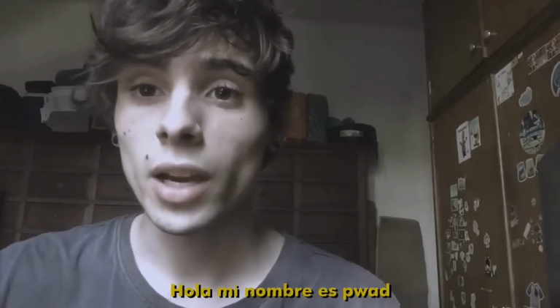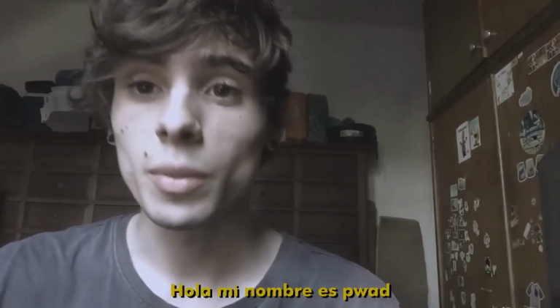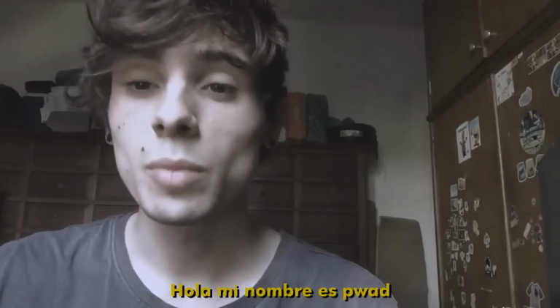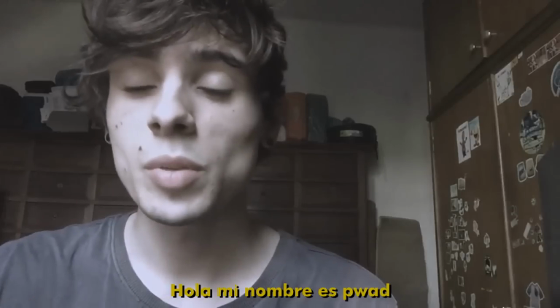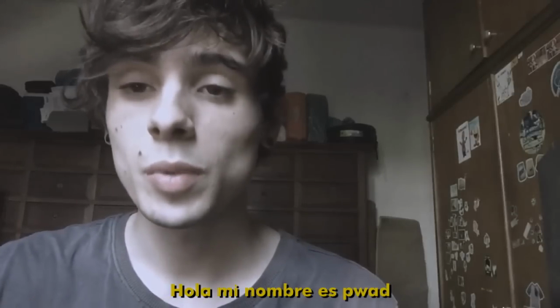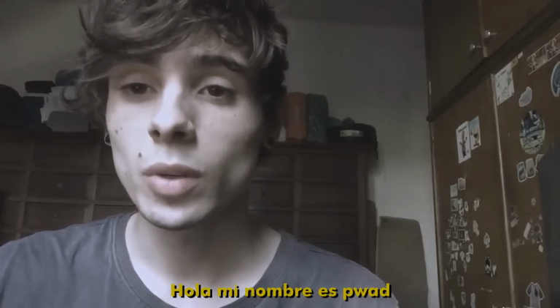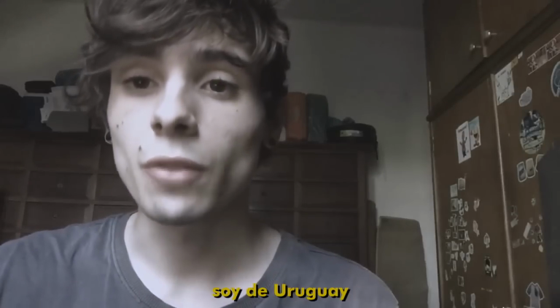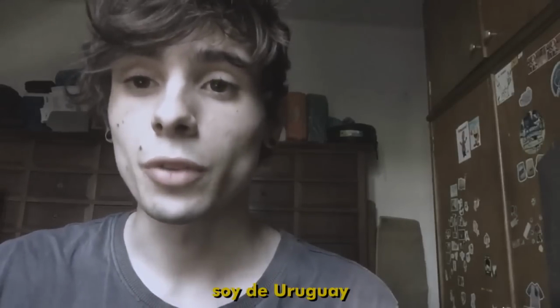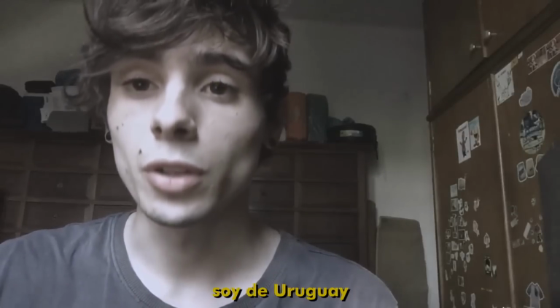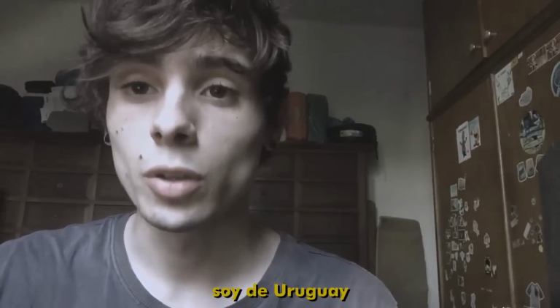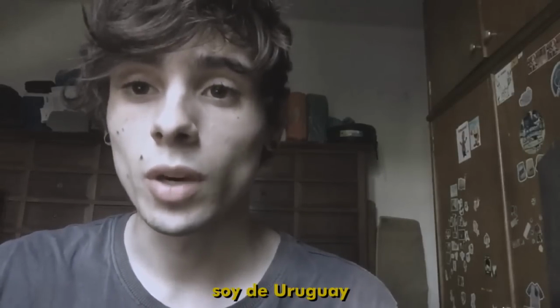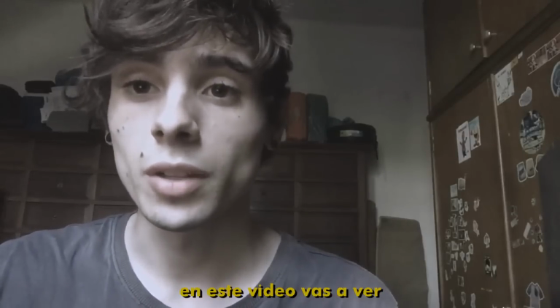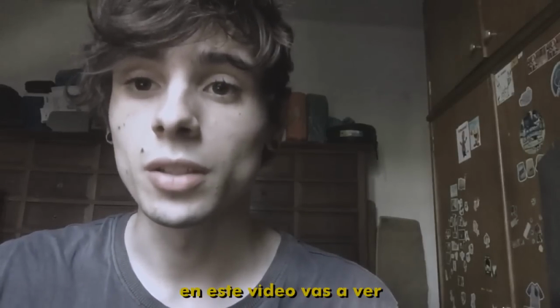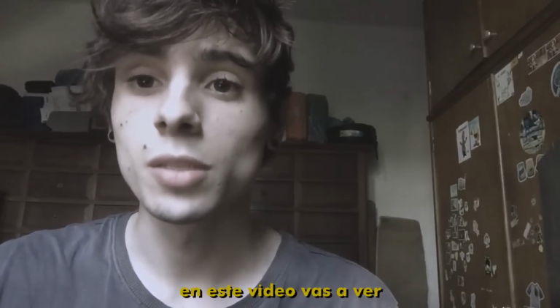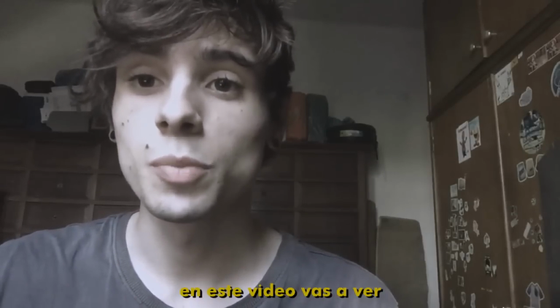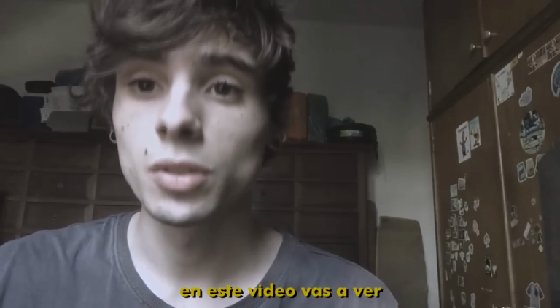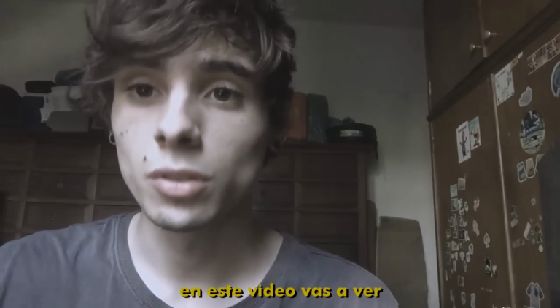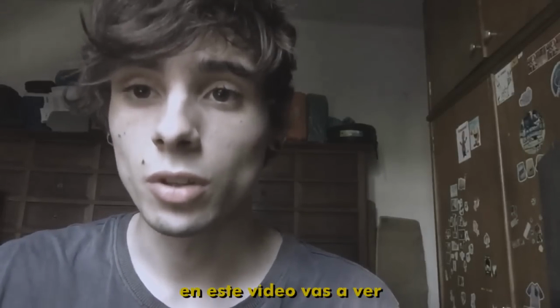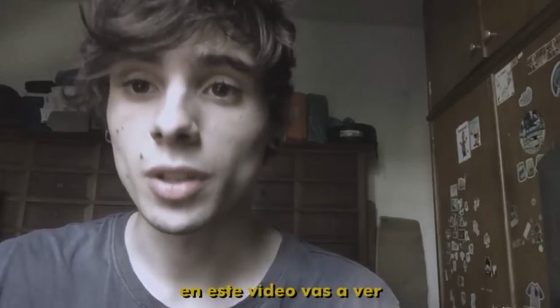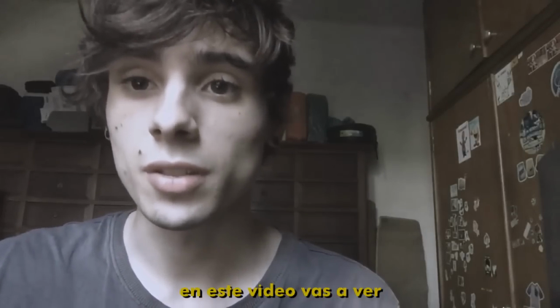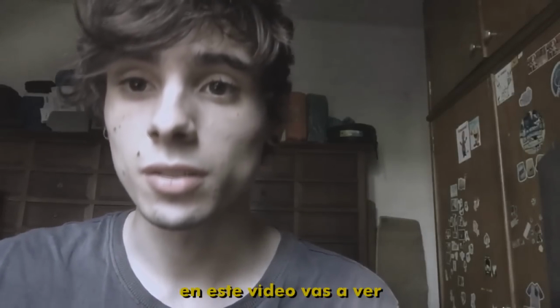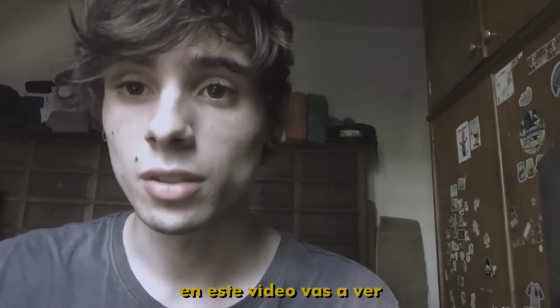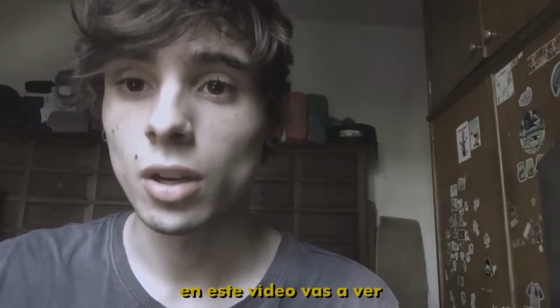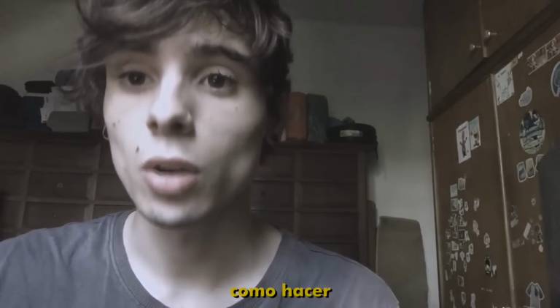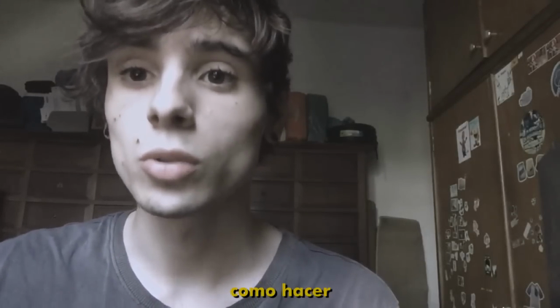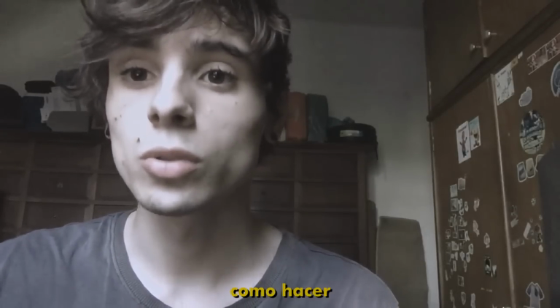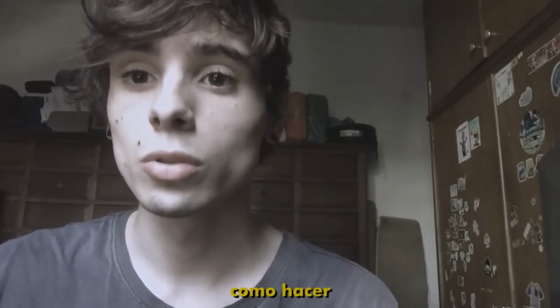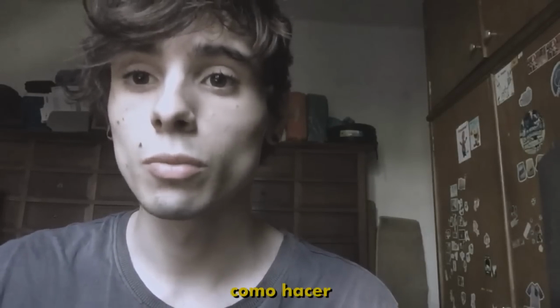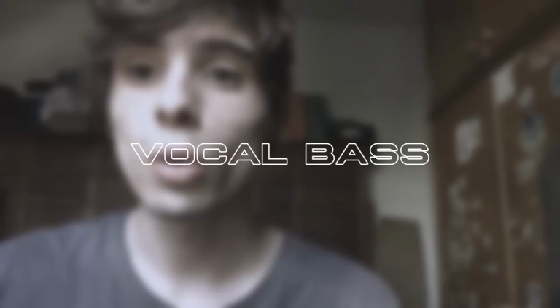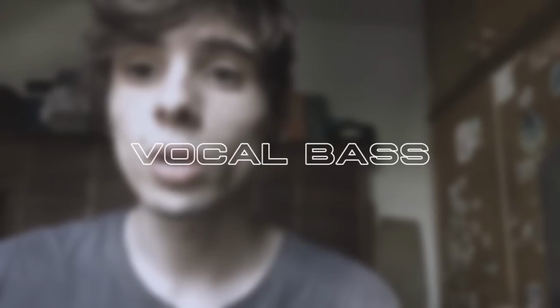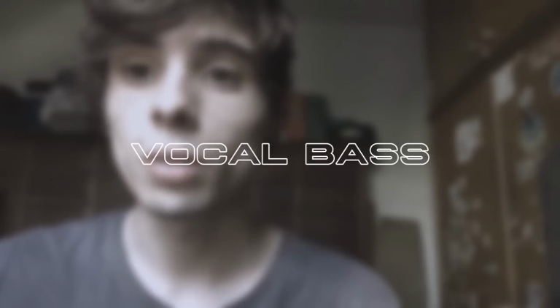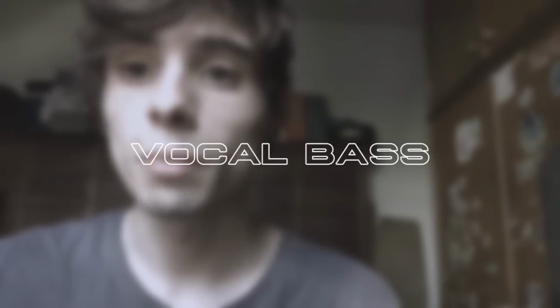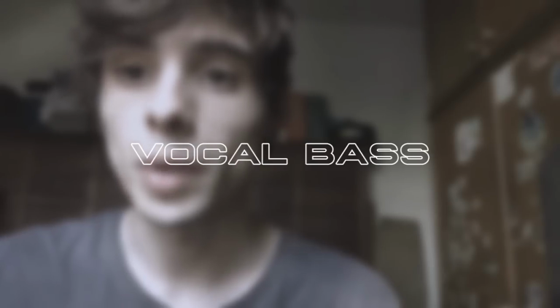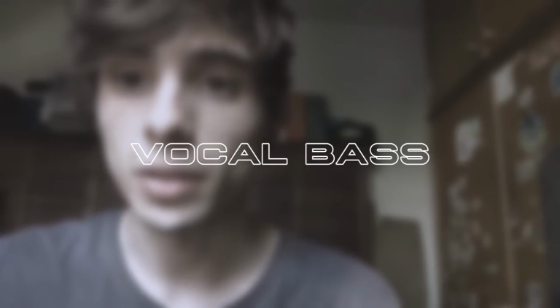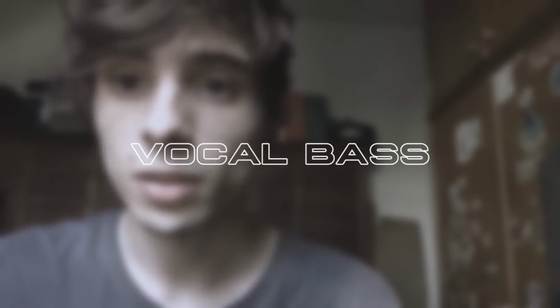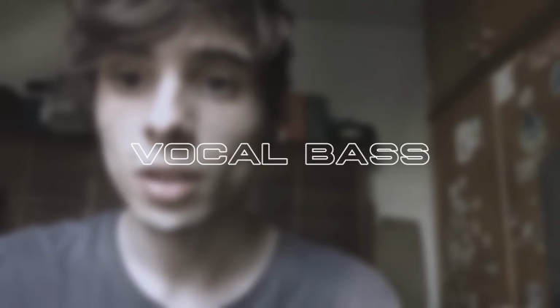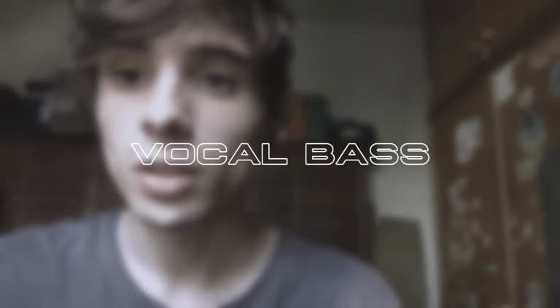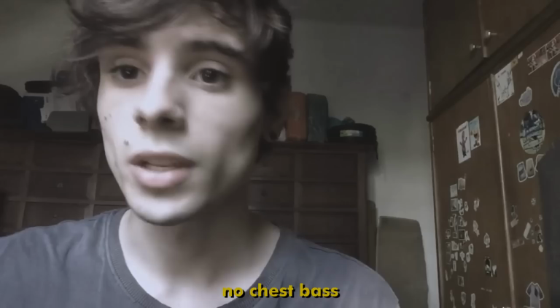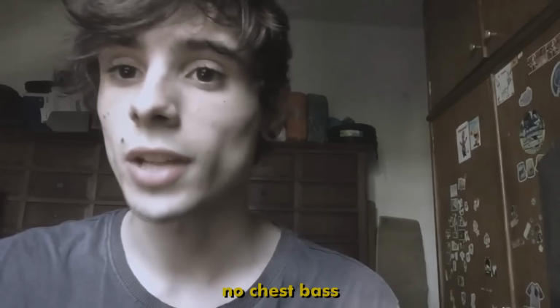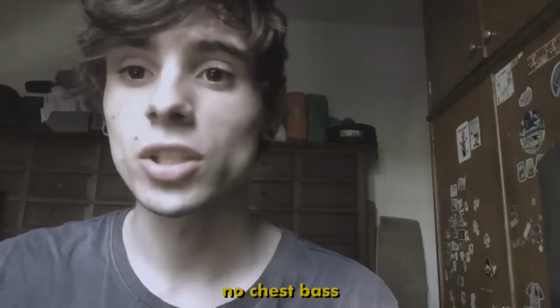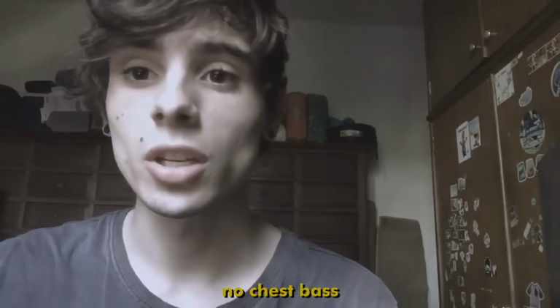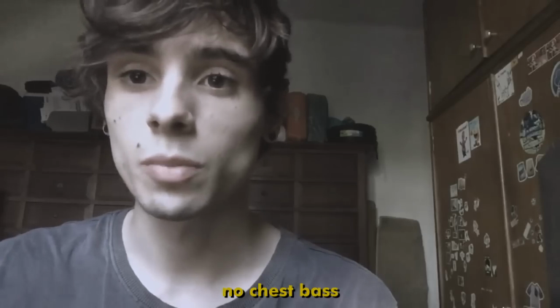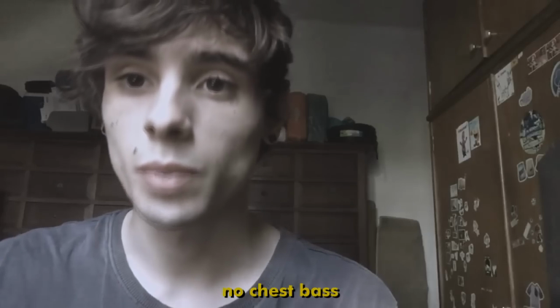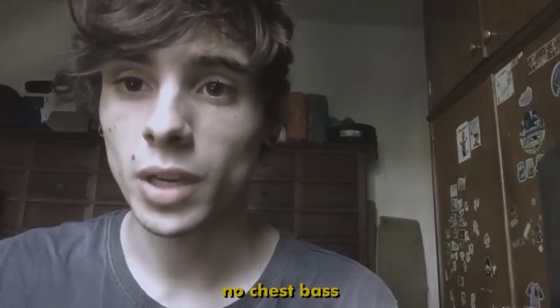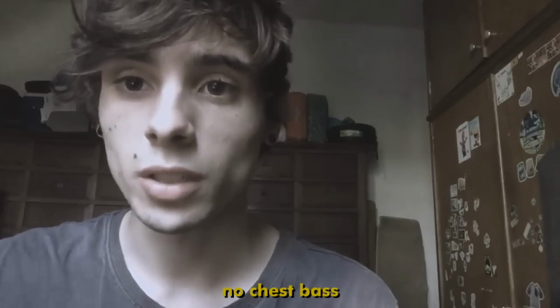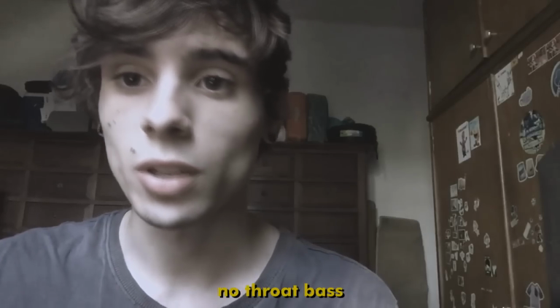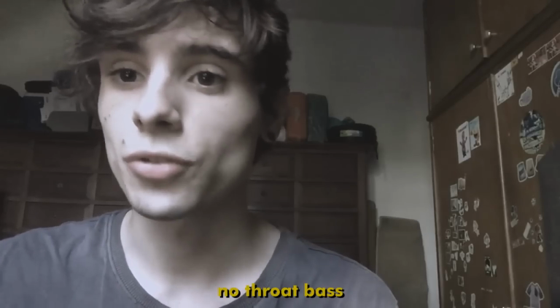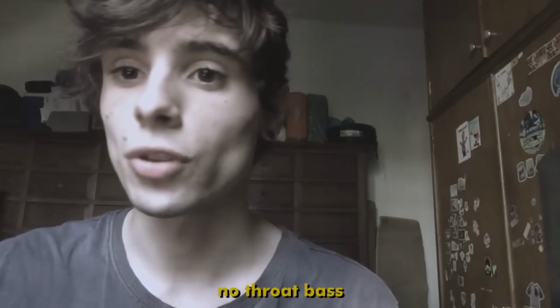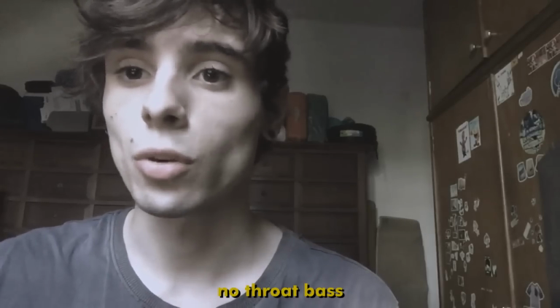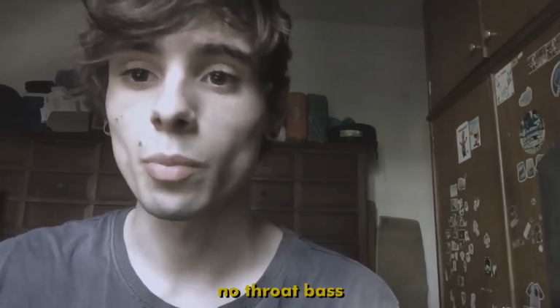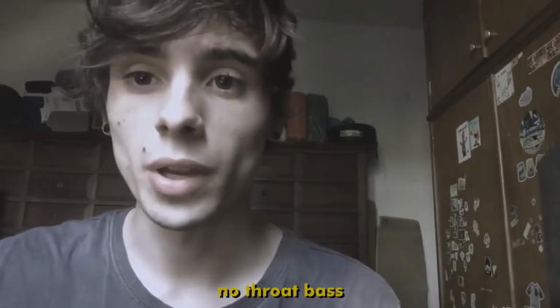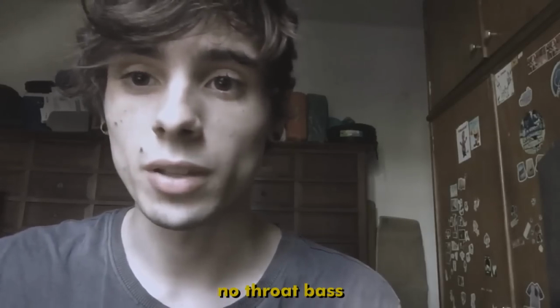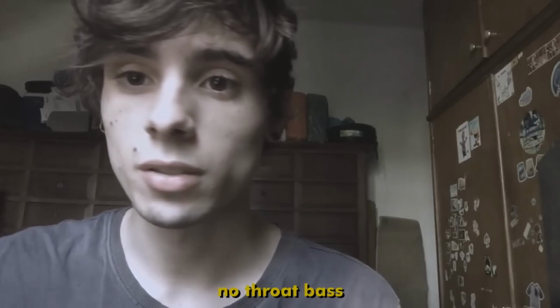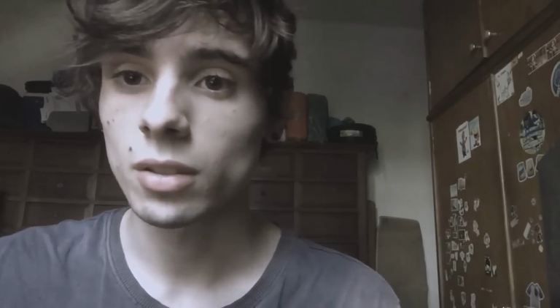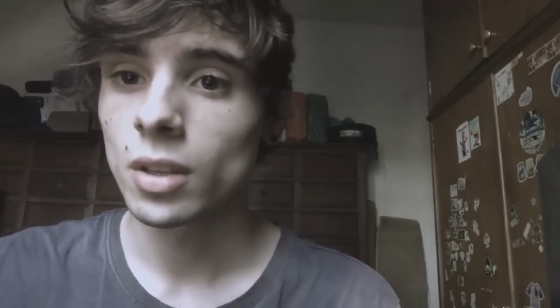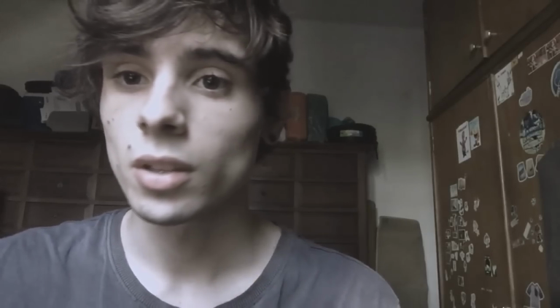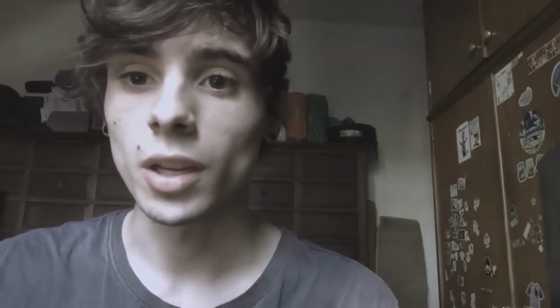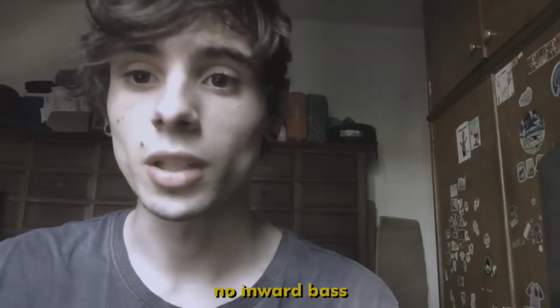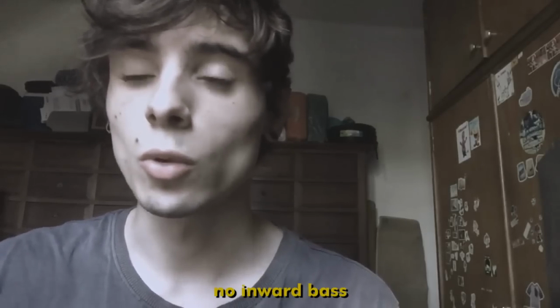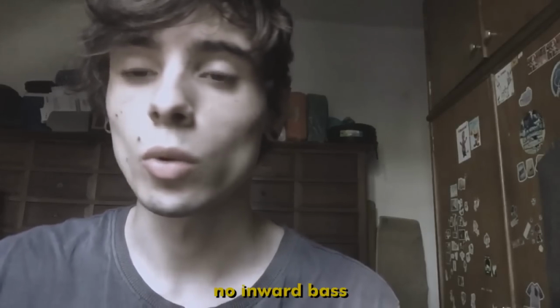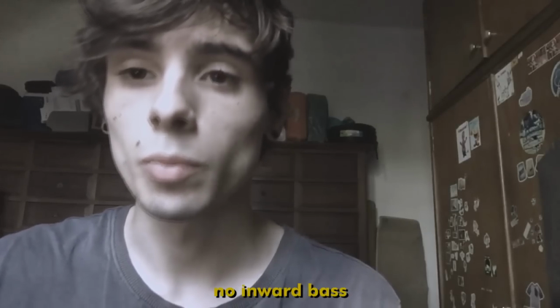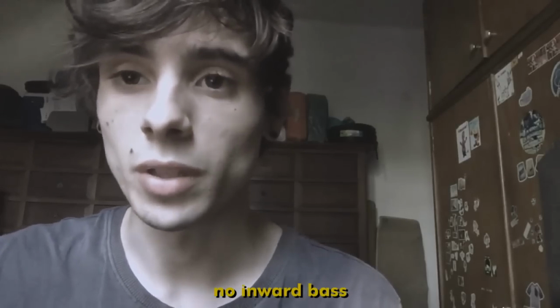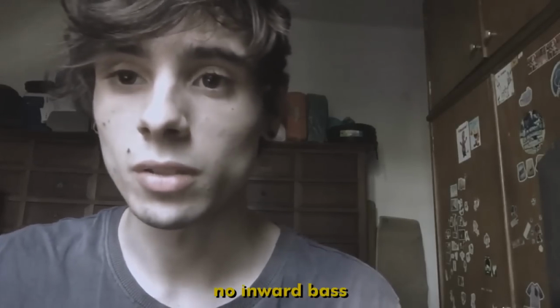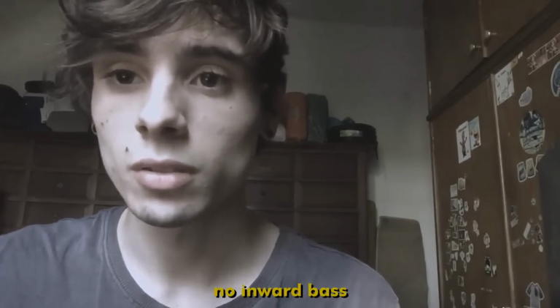Hi, my name is Piwa and I'm from Giroi. In this video you're gonna see how to do vocal bass. Not chest bass, not throat bass, not inward bass.